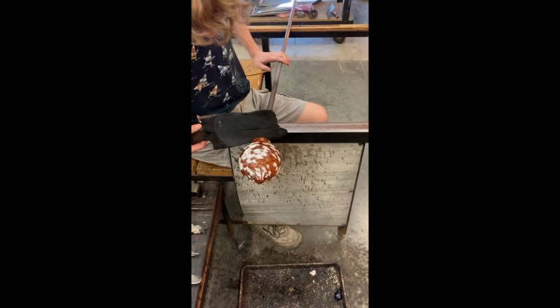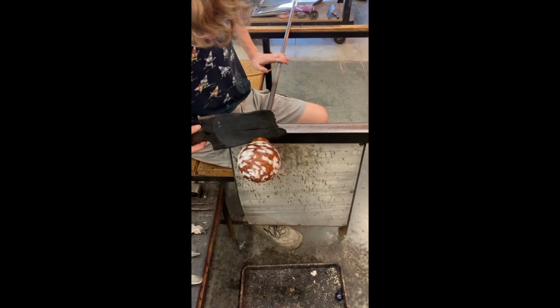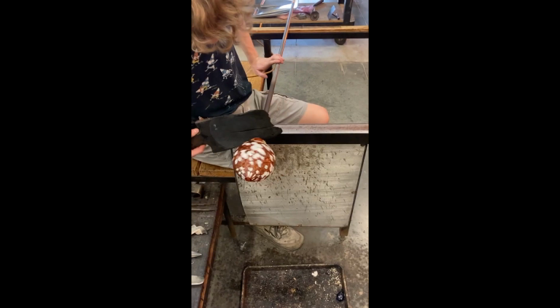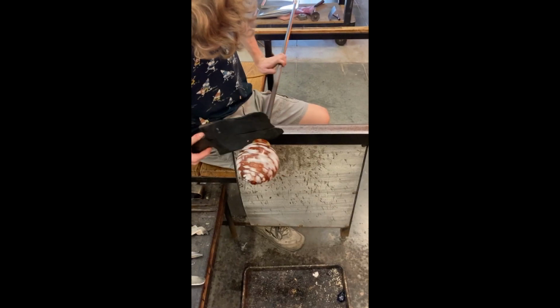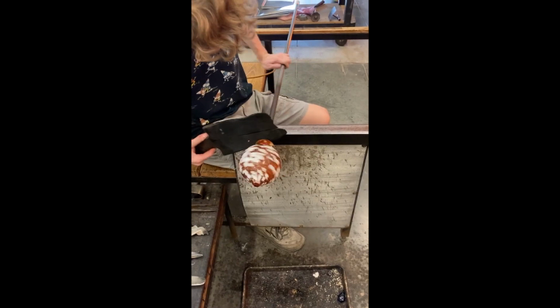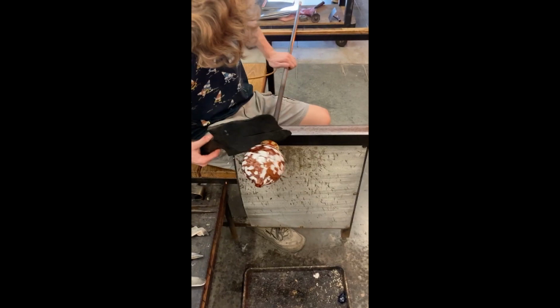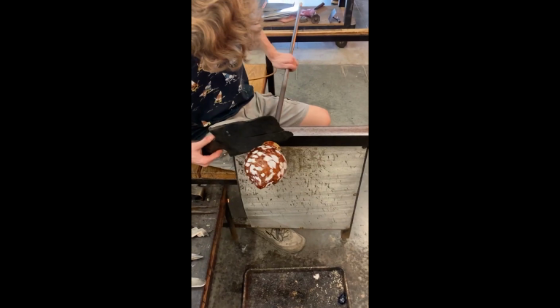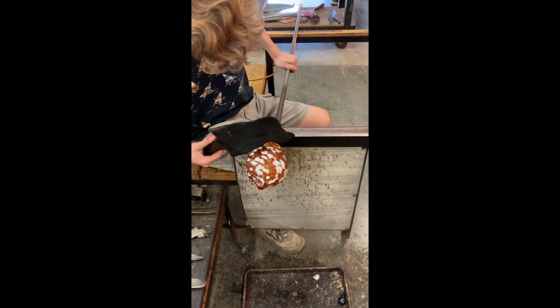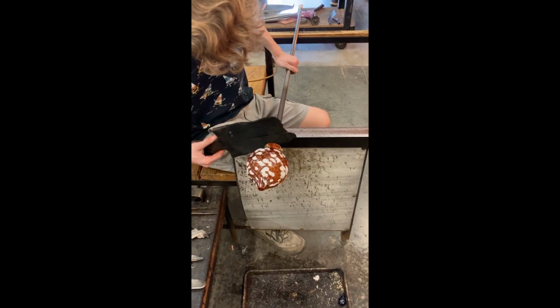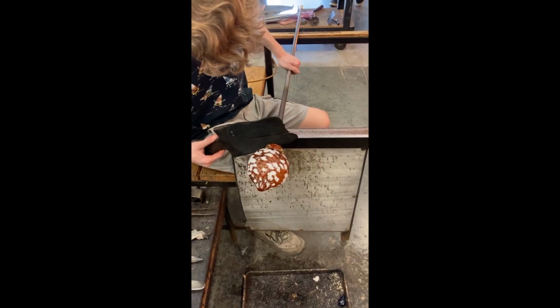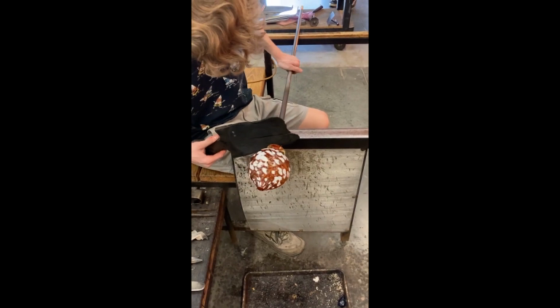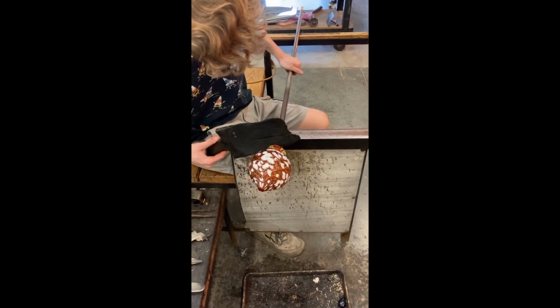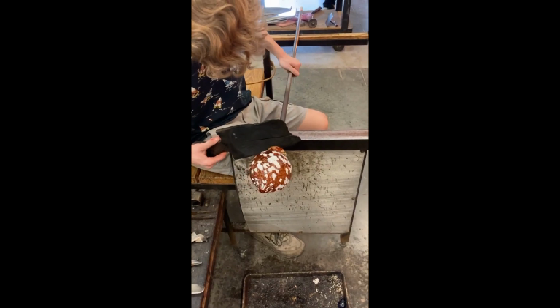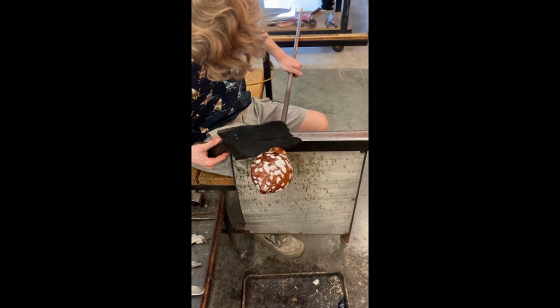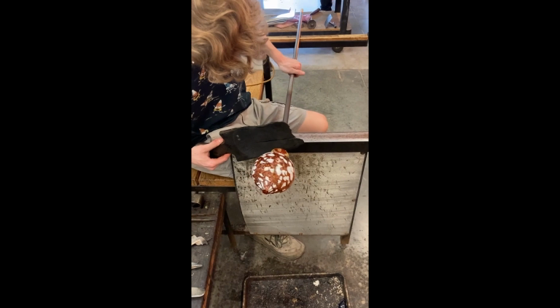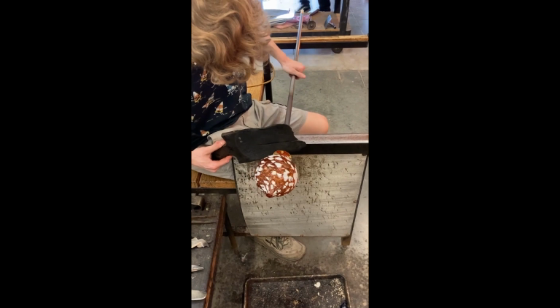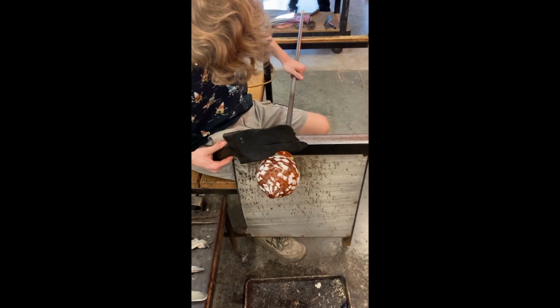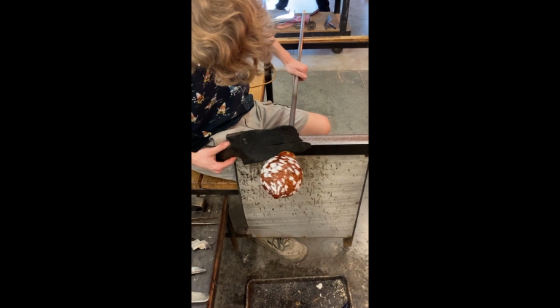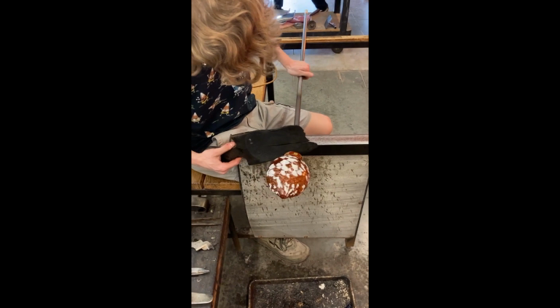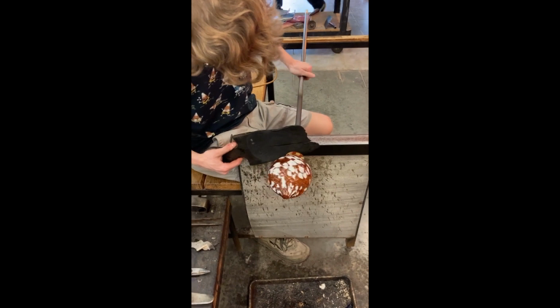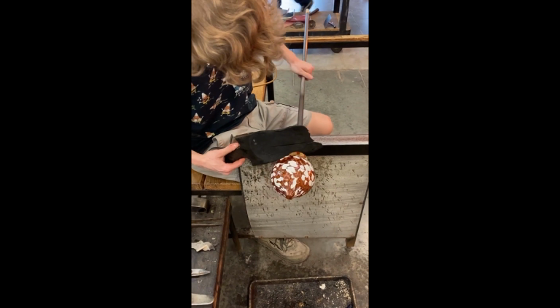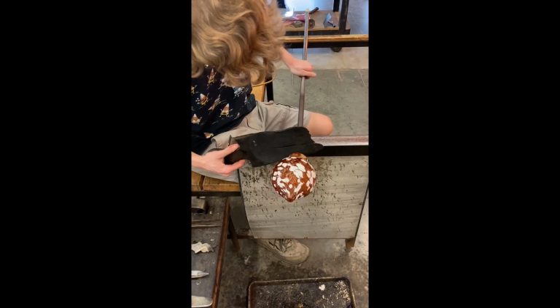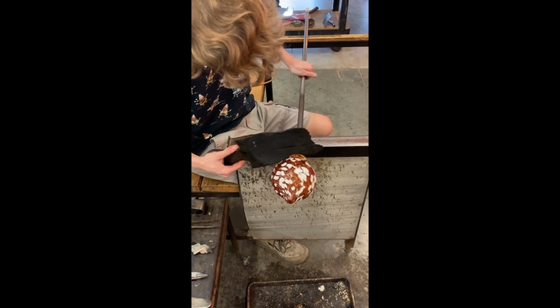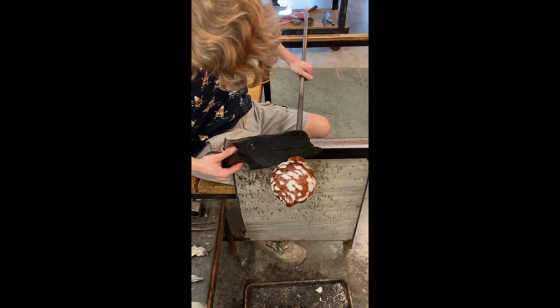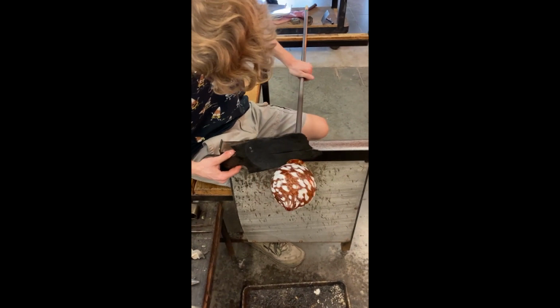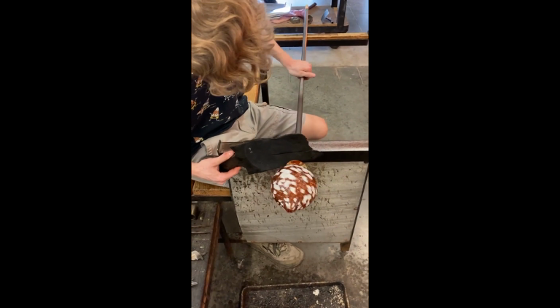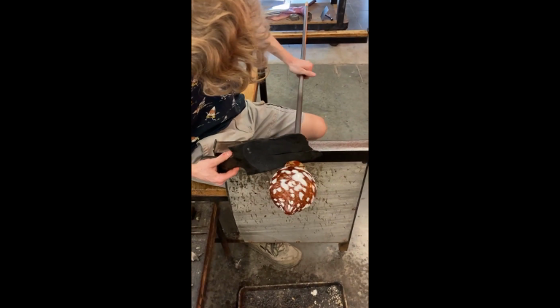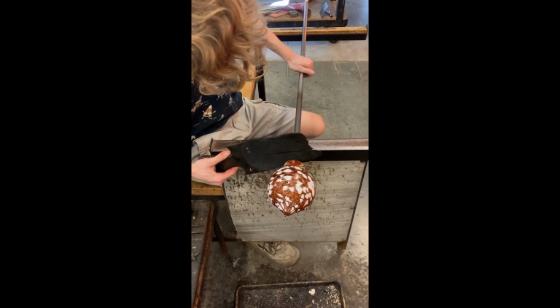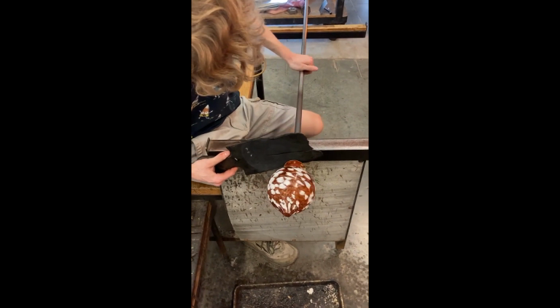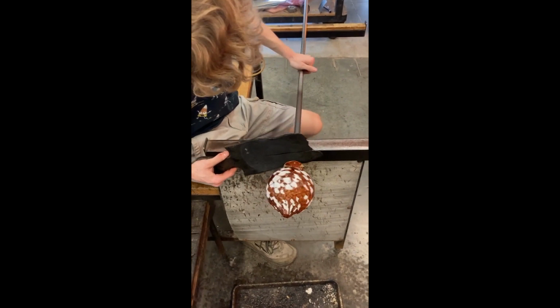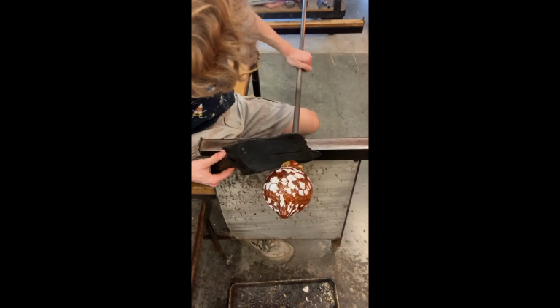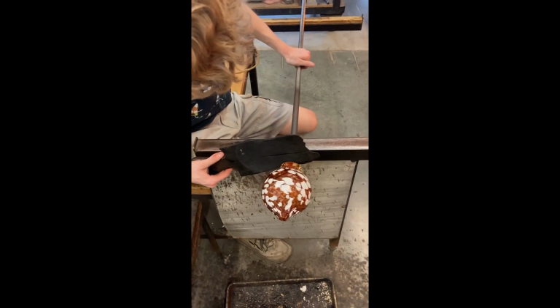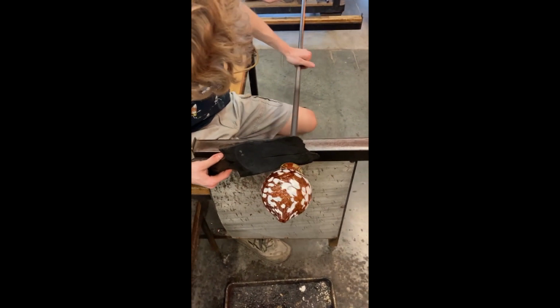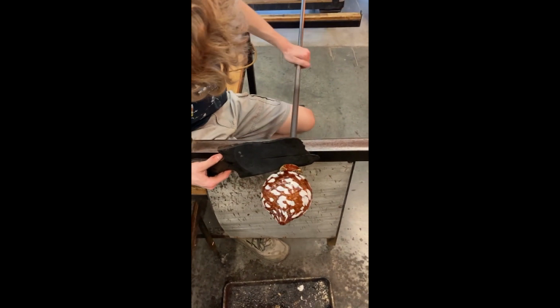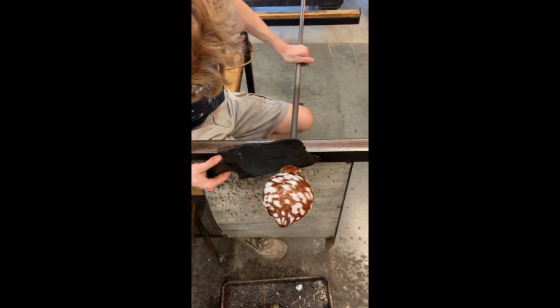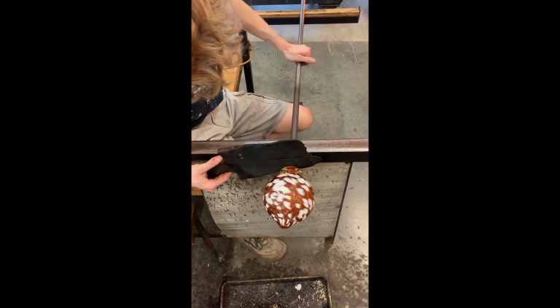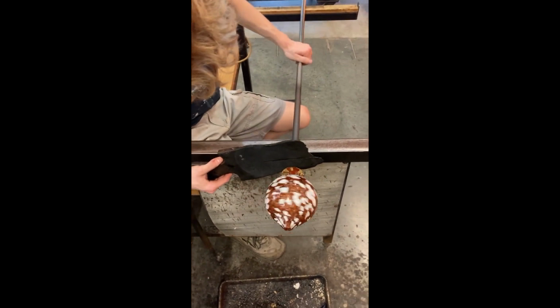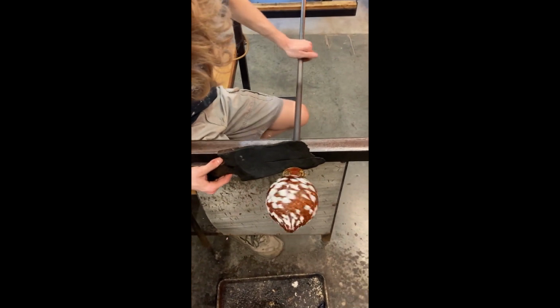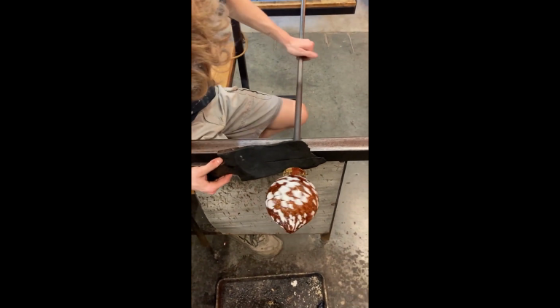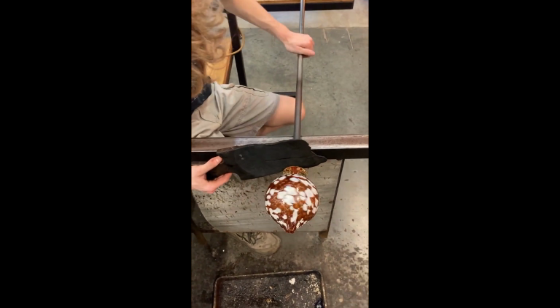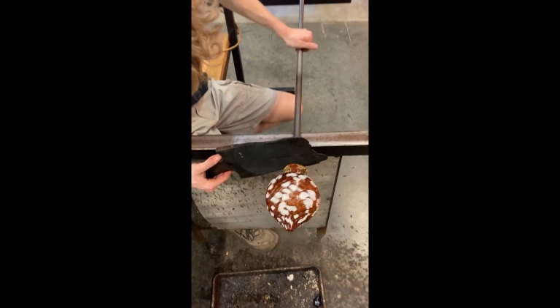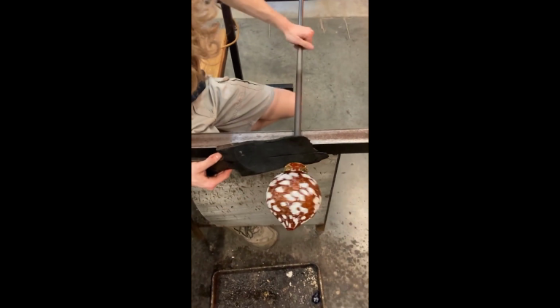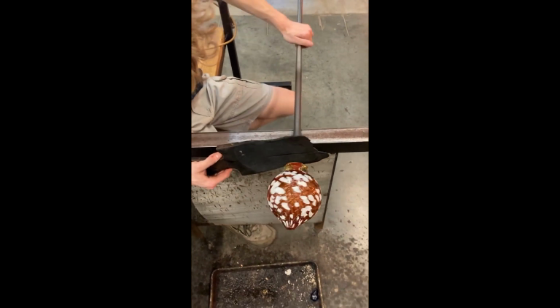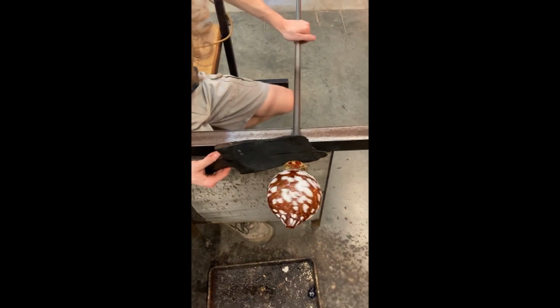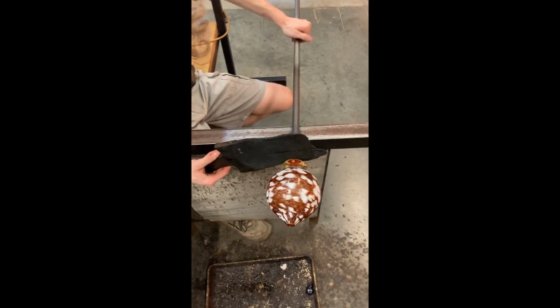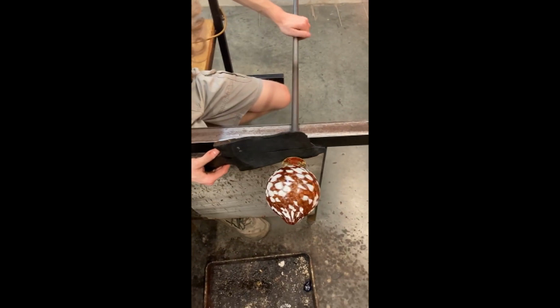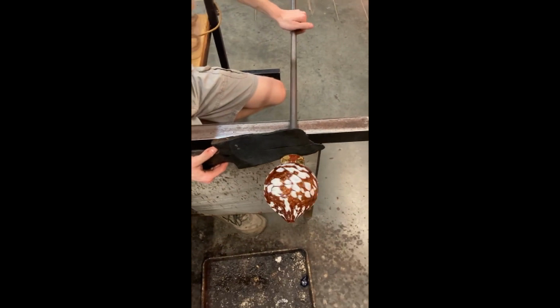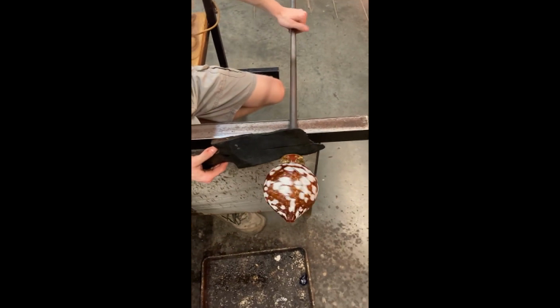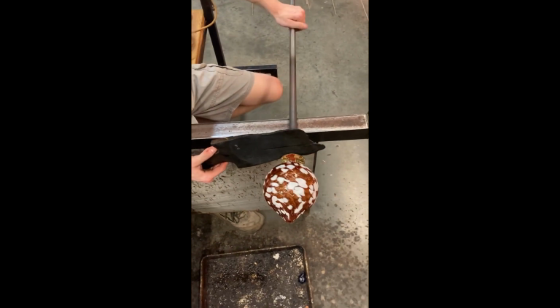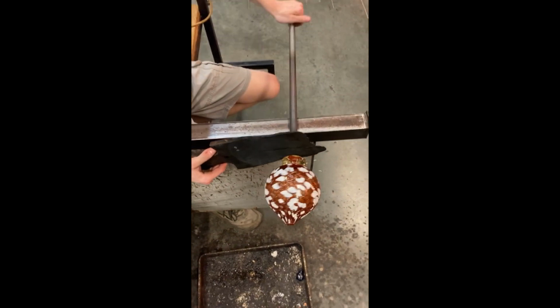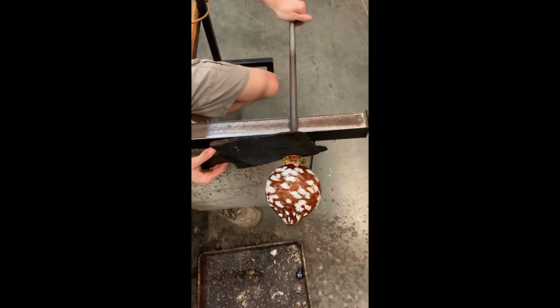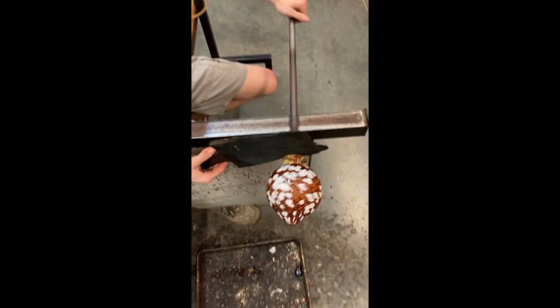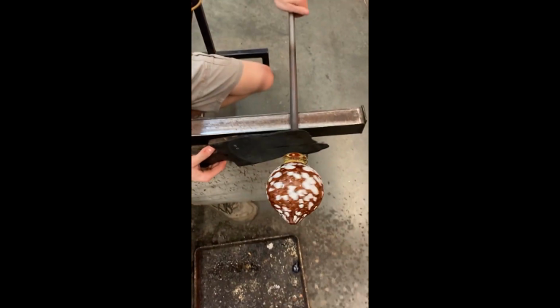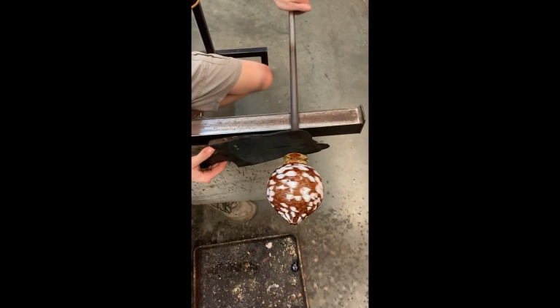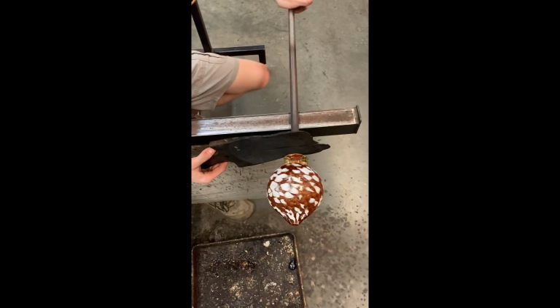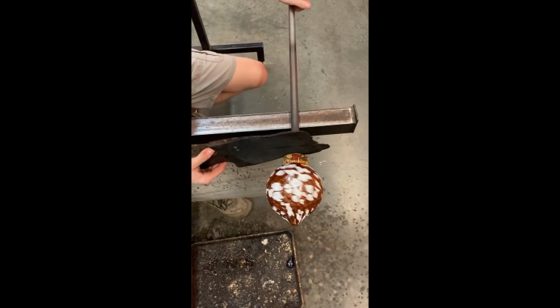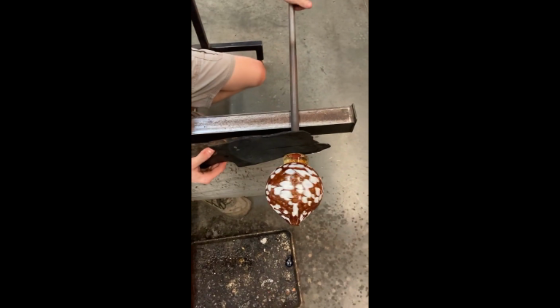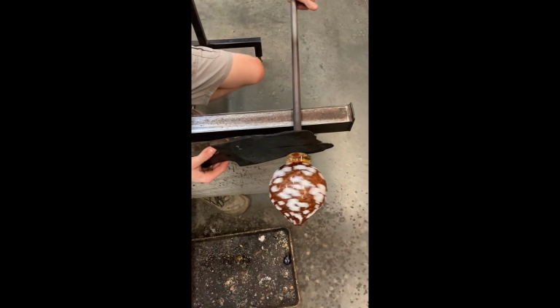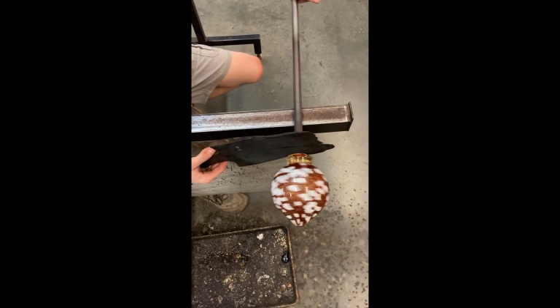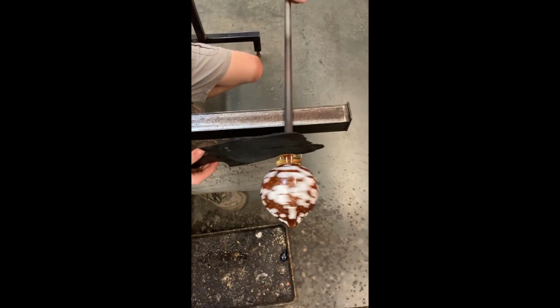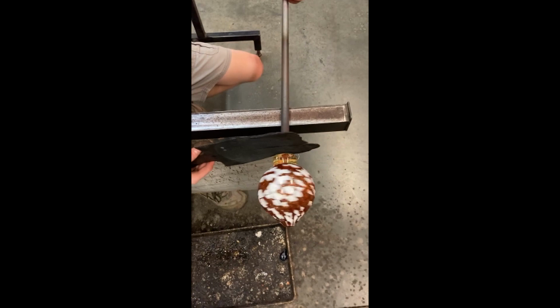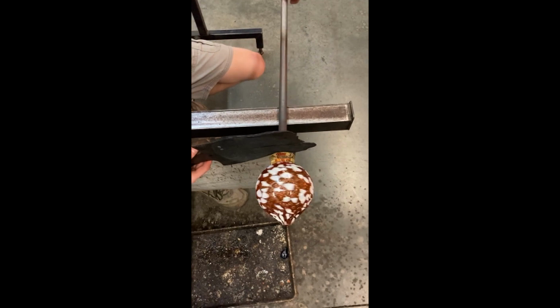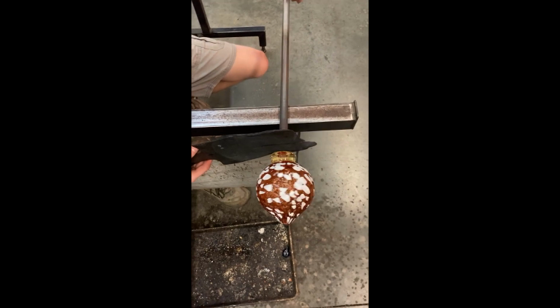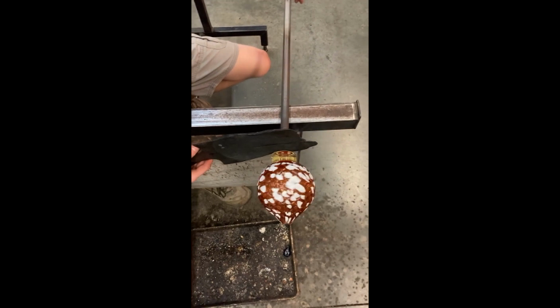A few steps have been skipped here — we added a rod to the bottom of the bowl, and the bowl has flipped around, ready for the next step.